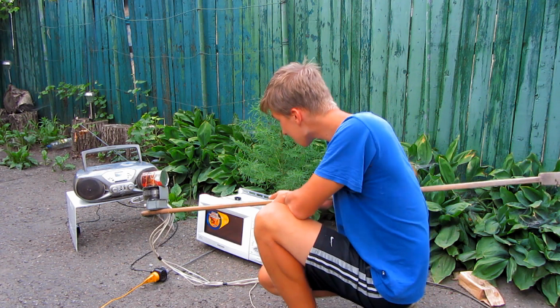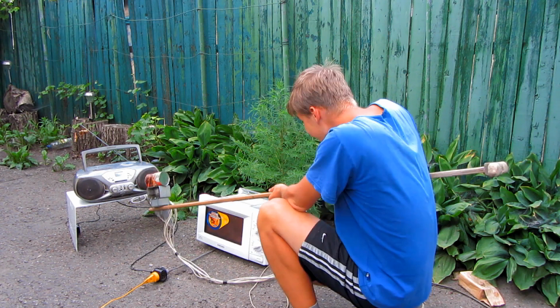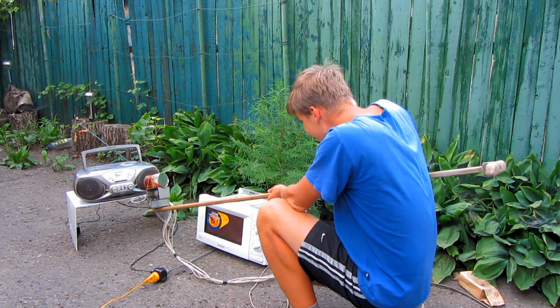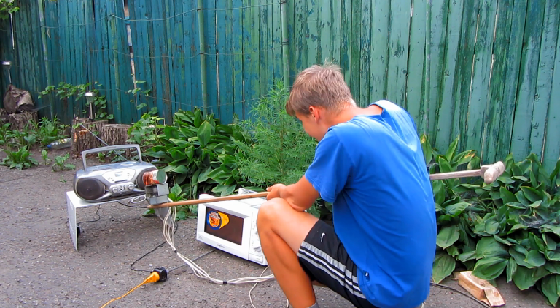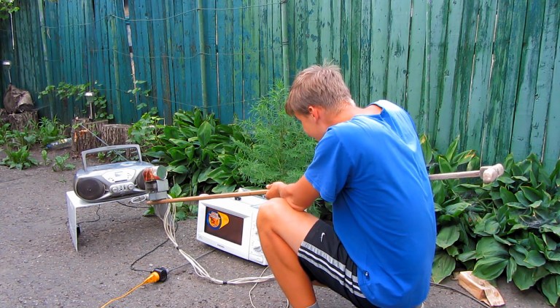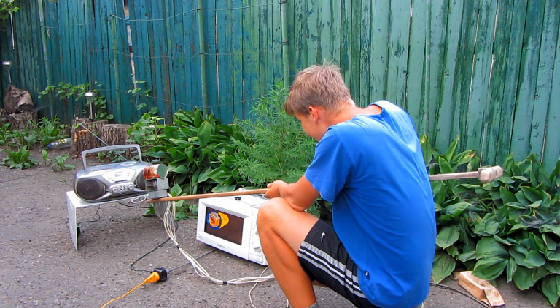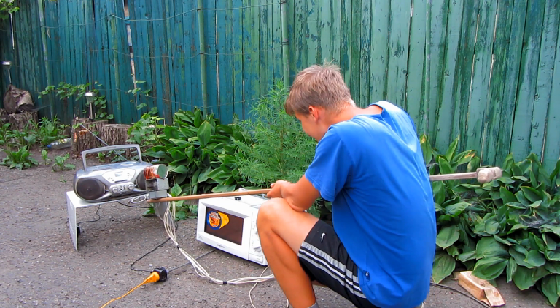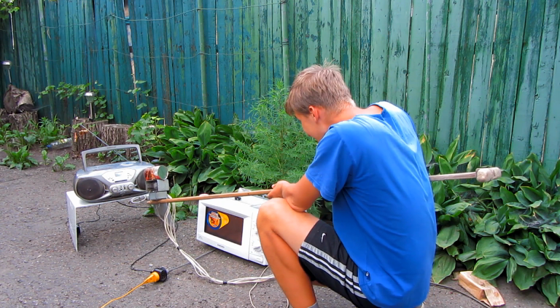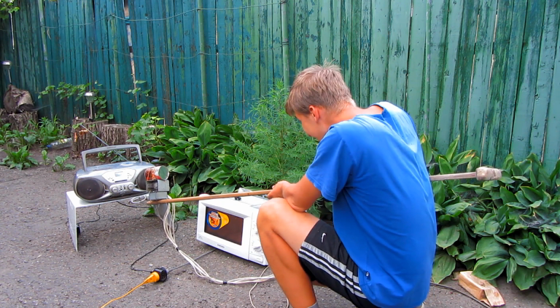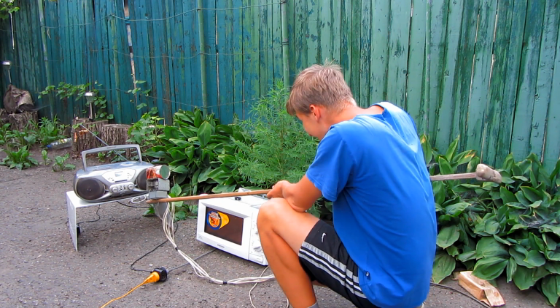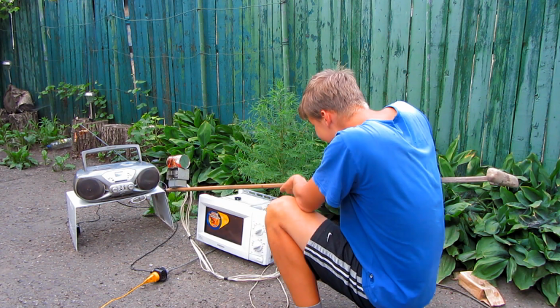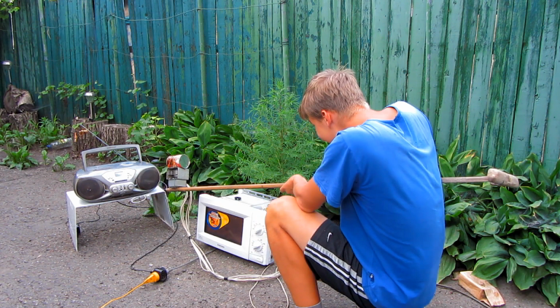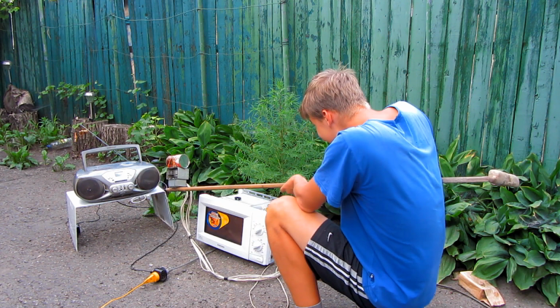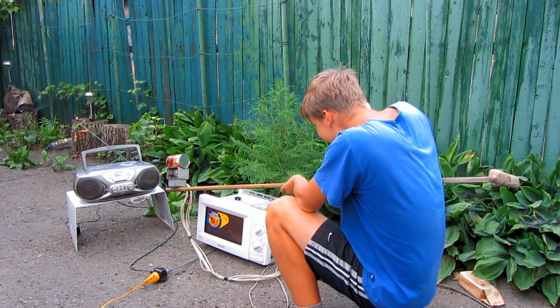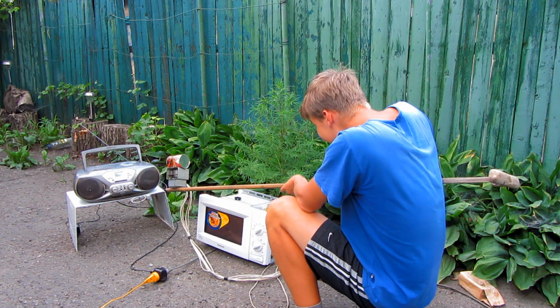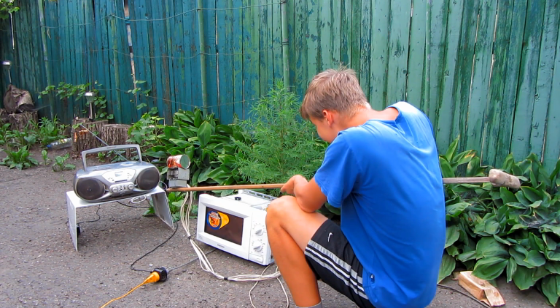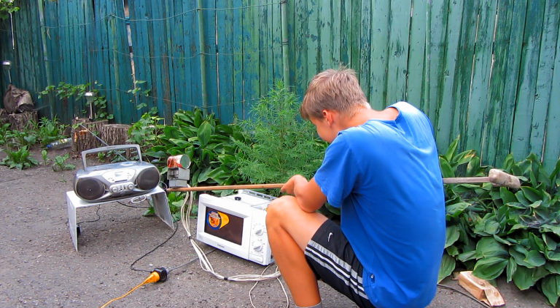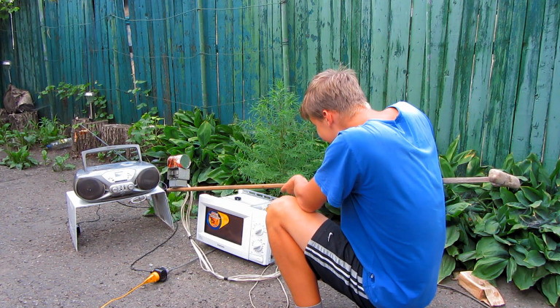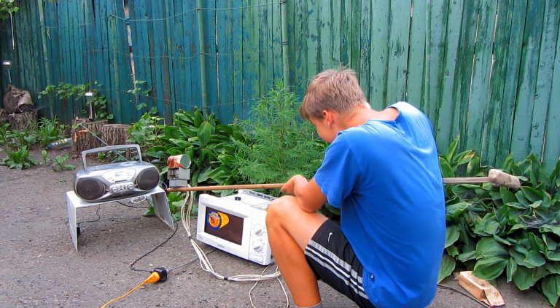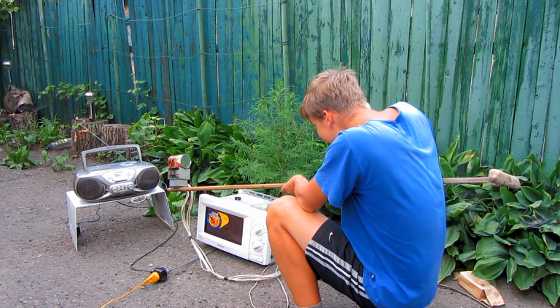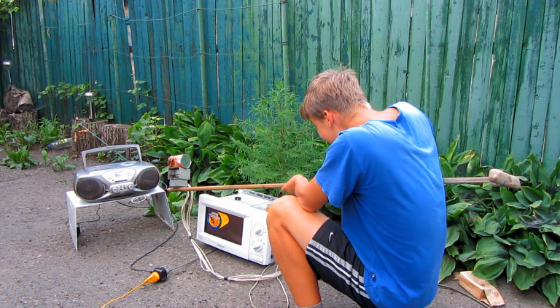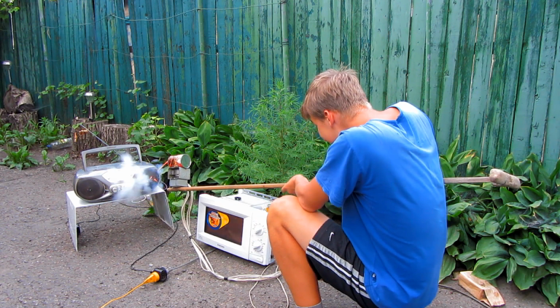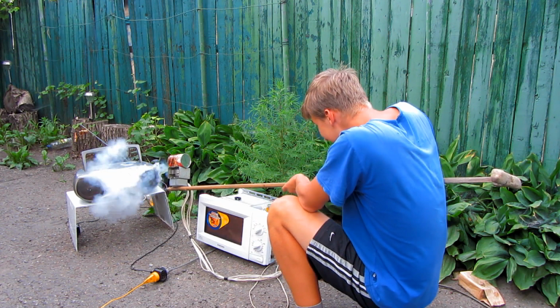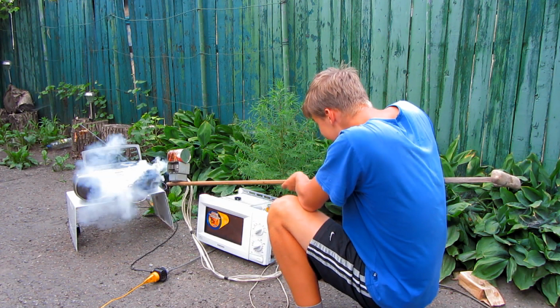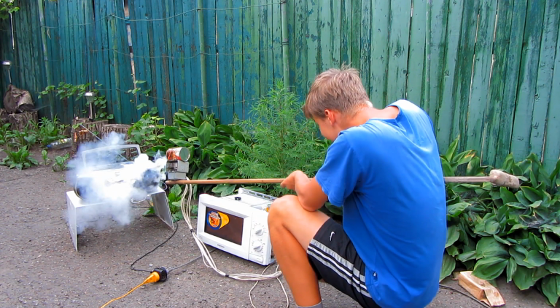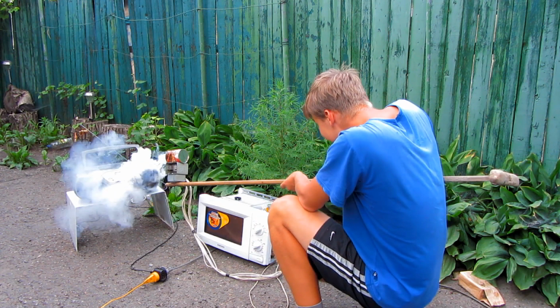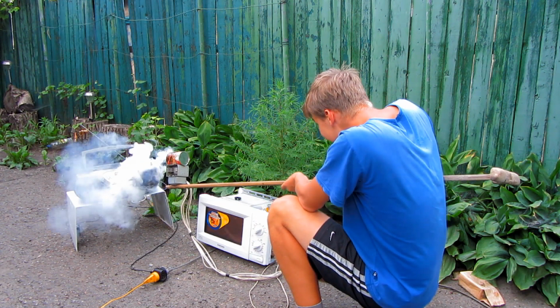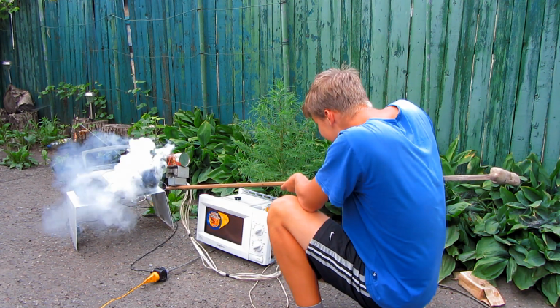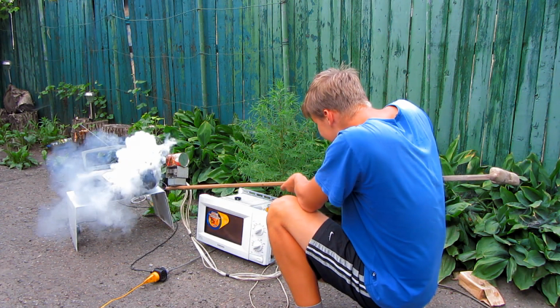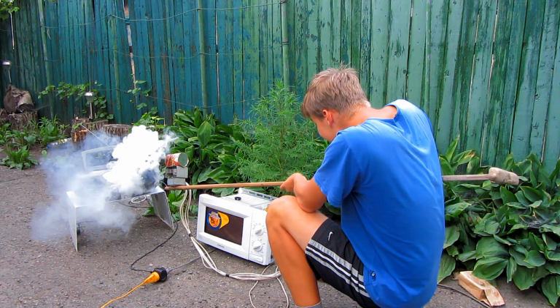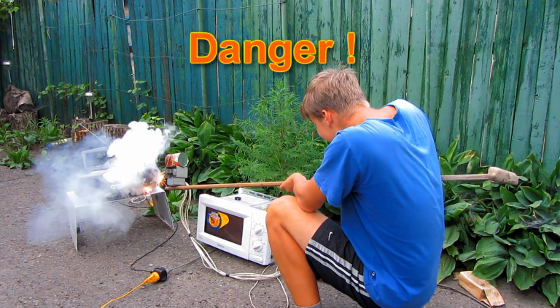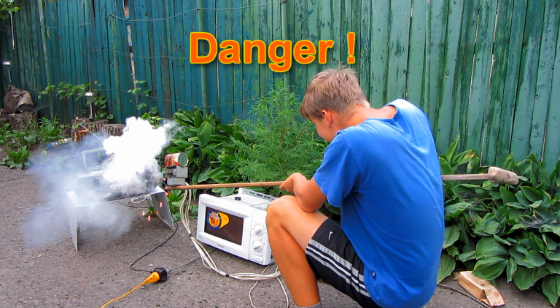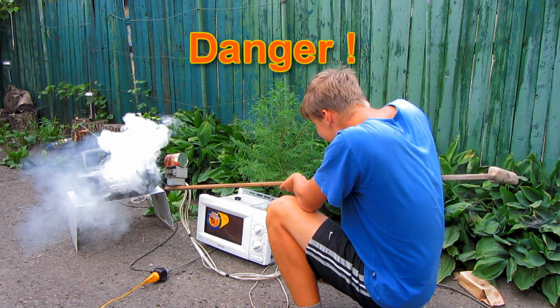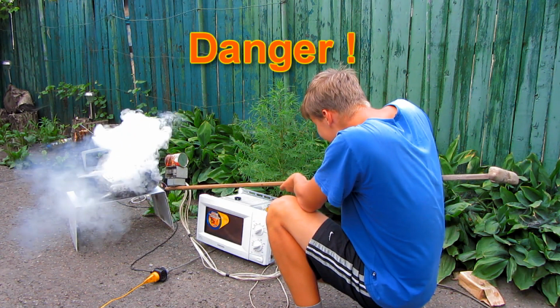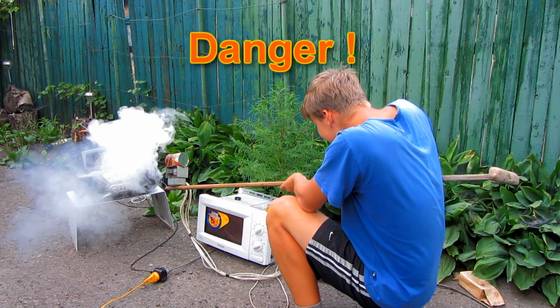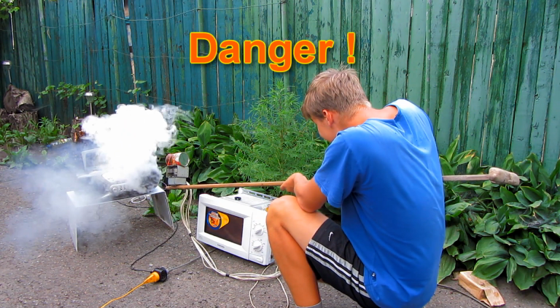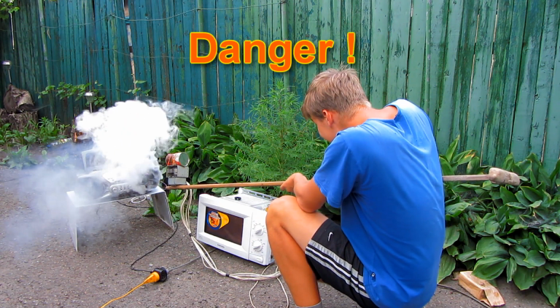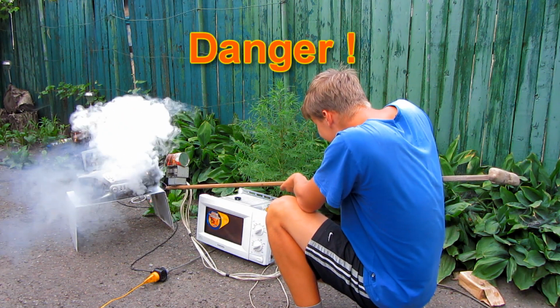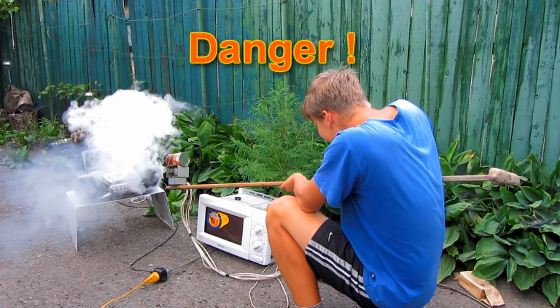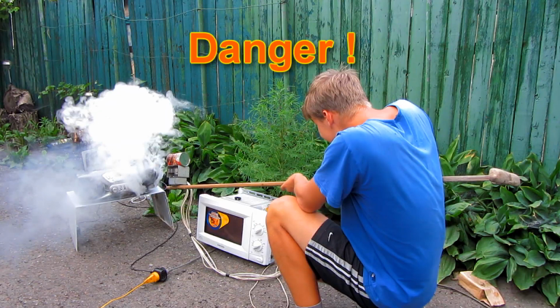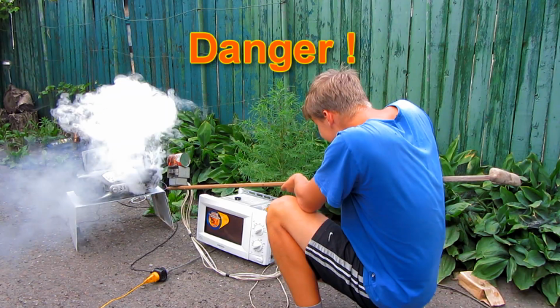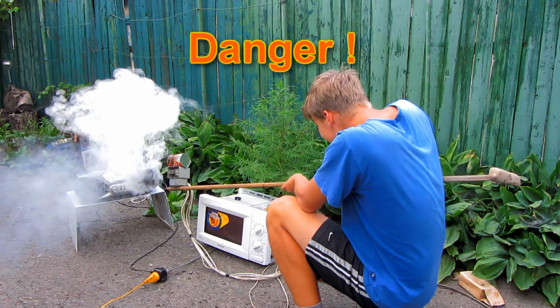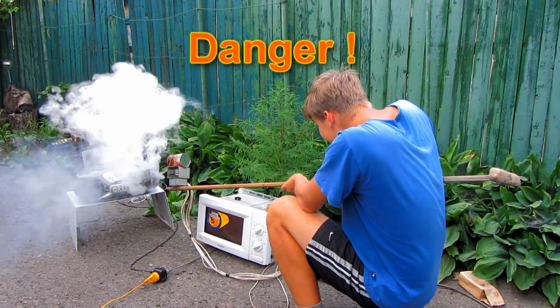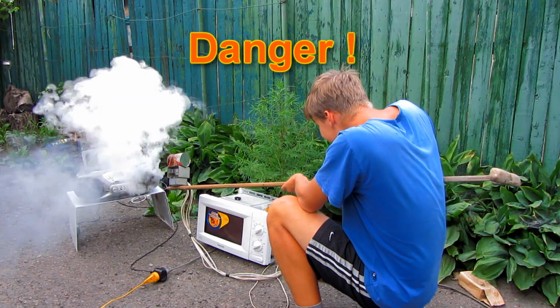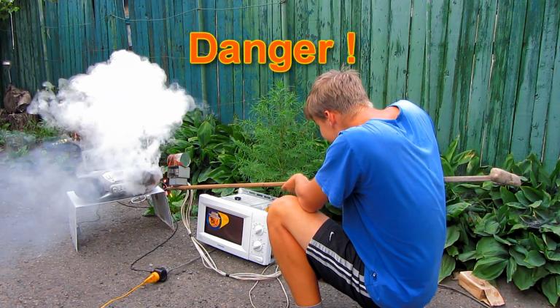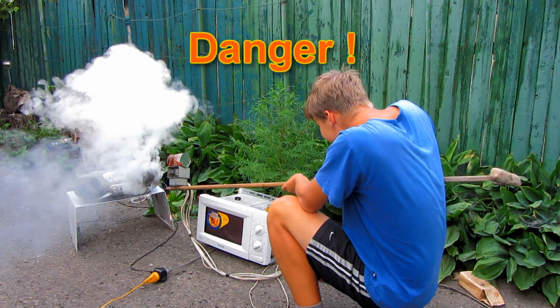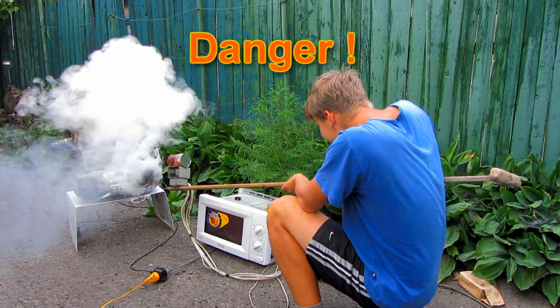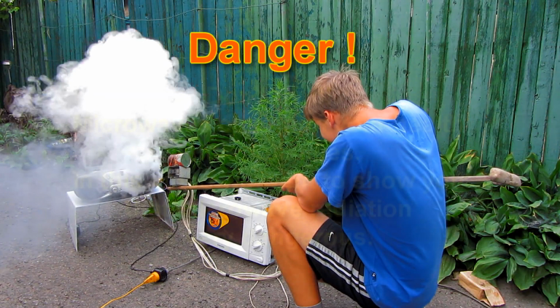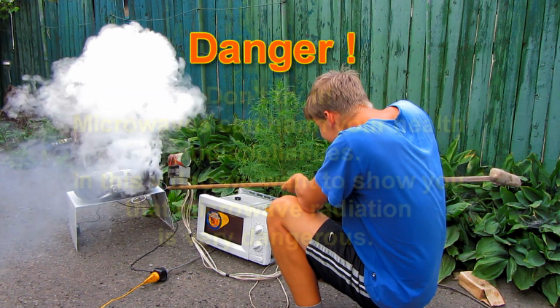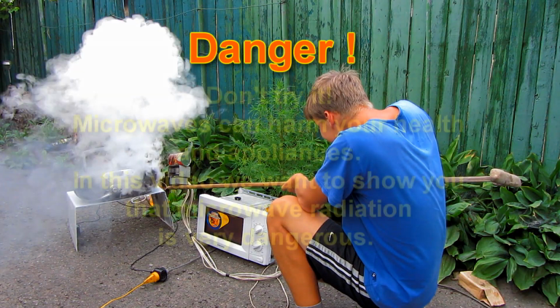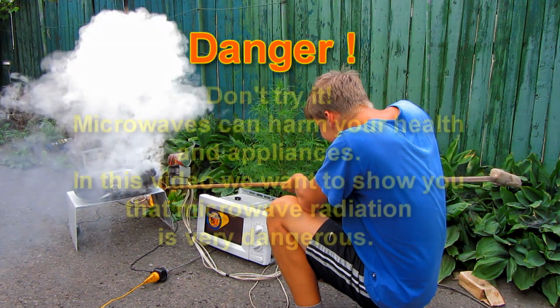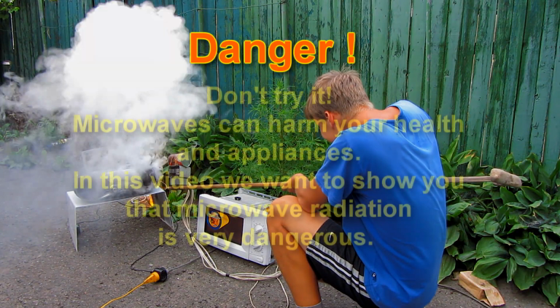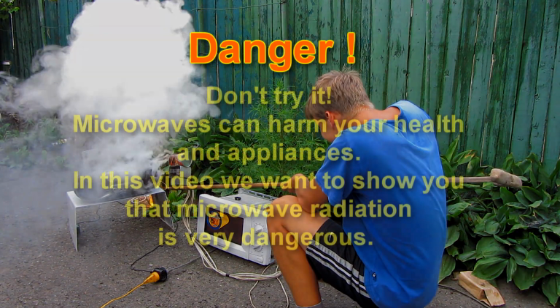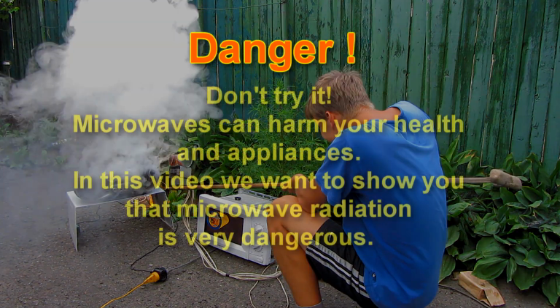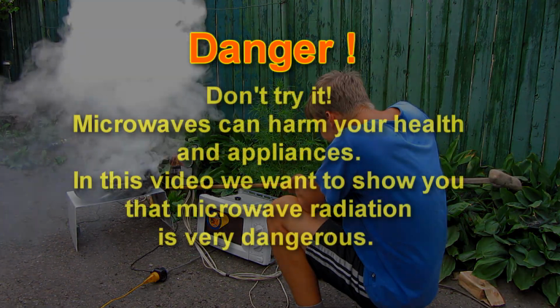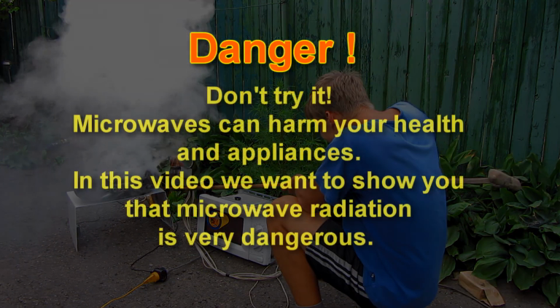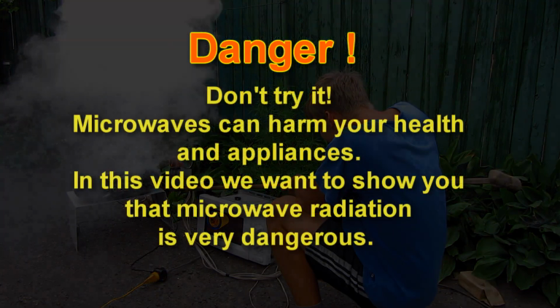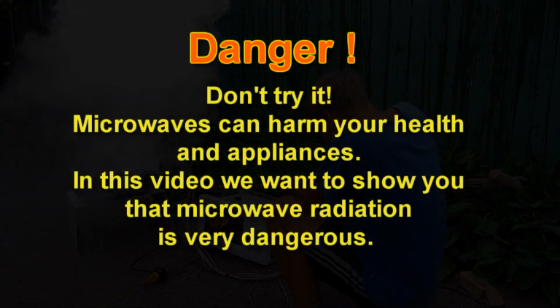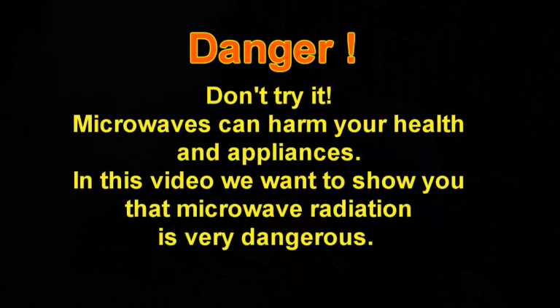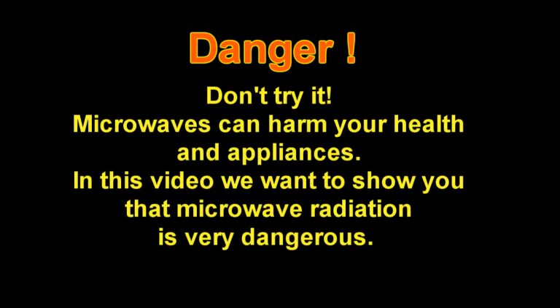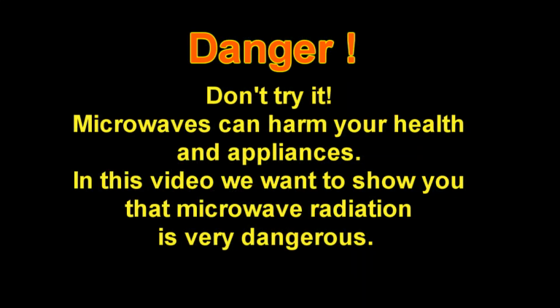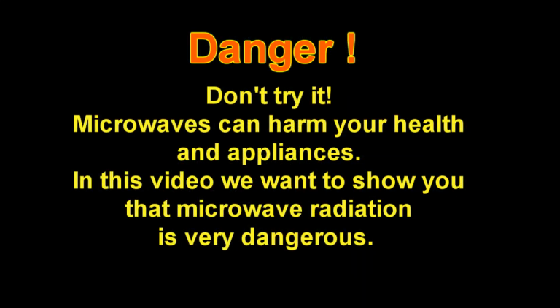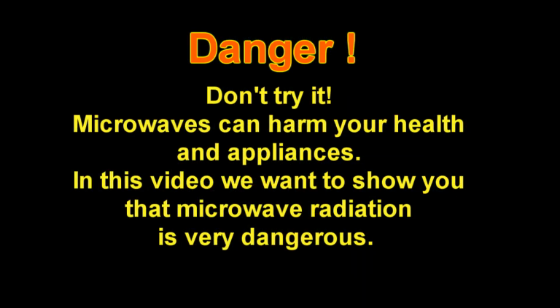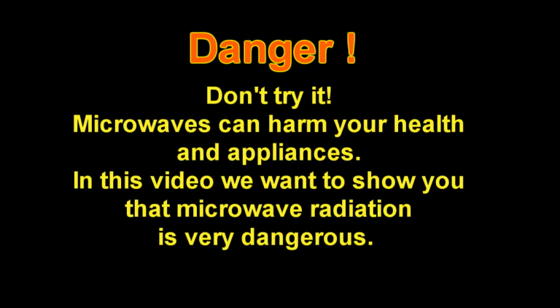It's a magnetron. Danger! Don't do this experiment. This video was made to show how dangerous microwave radiation can be.